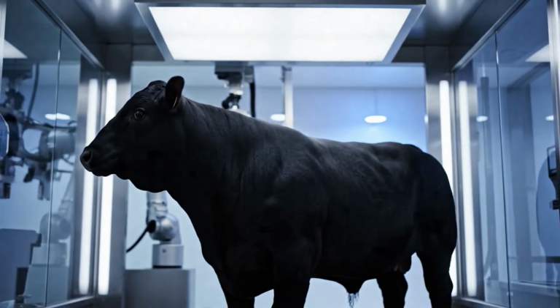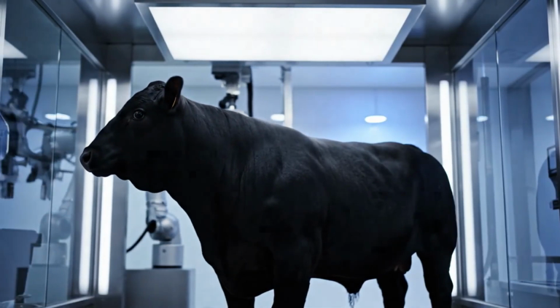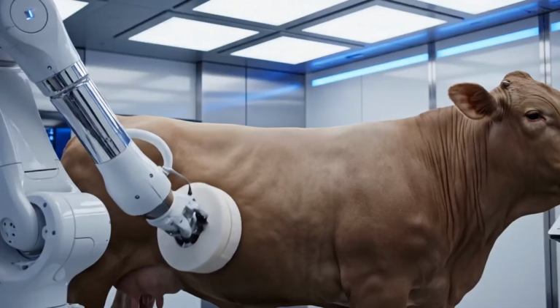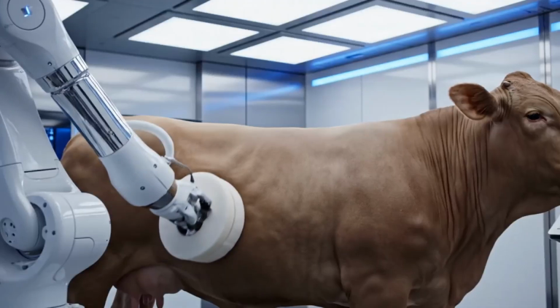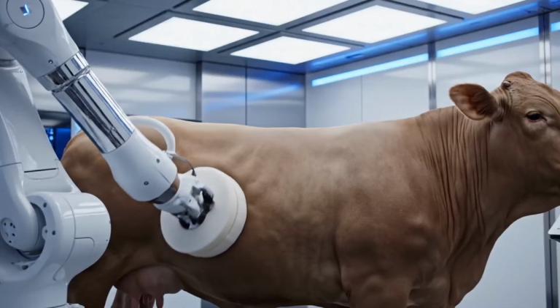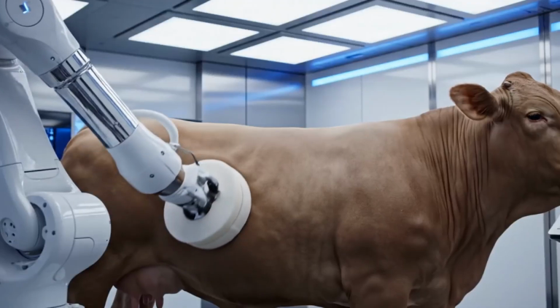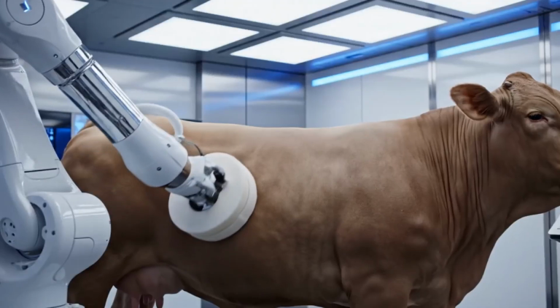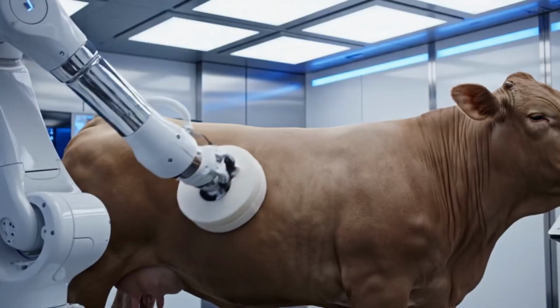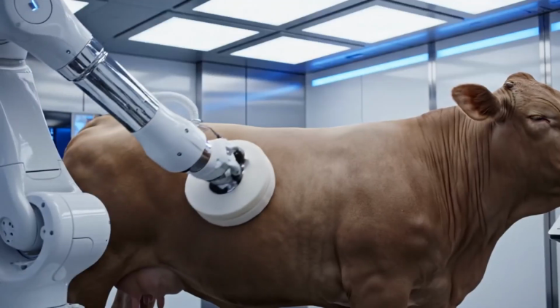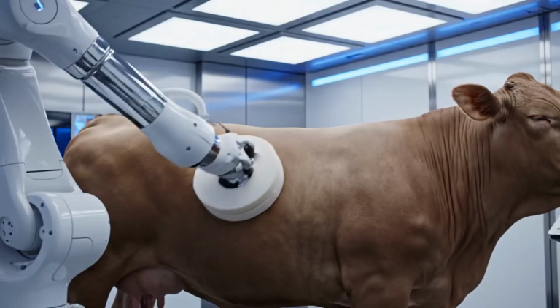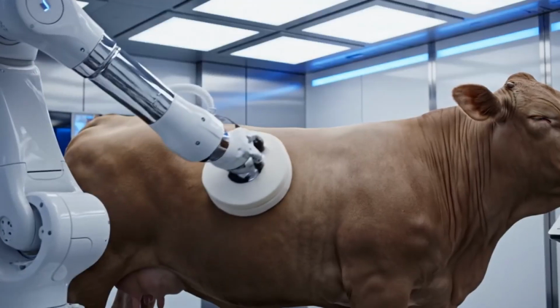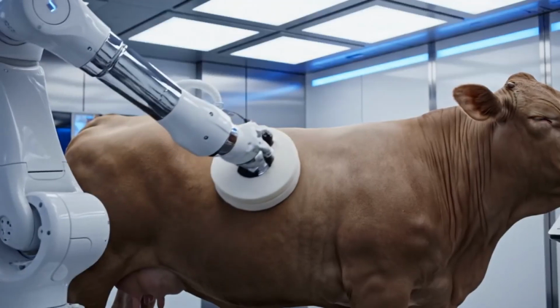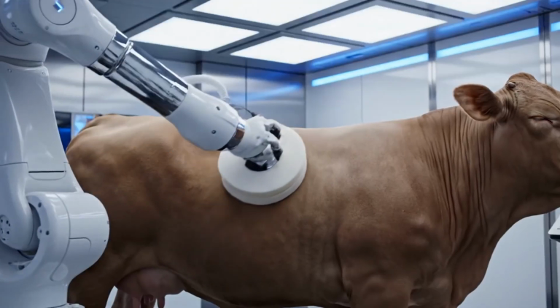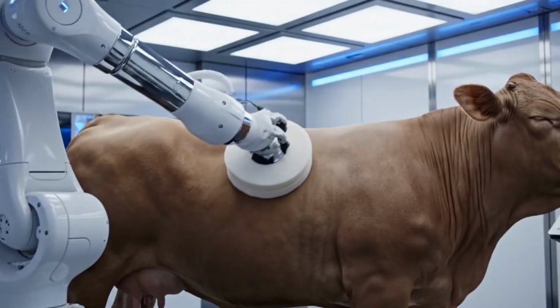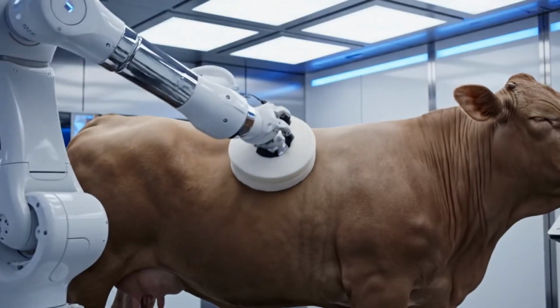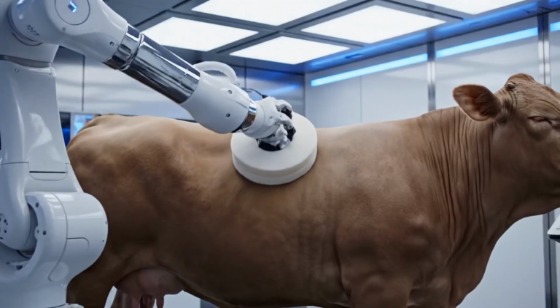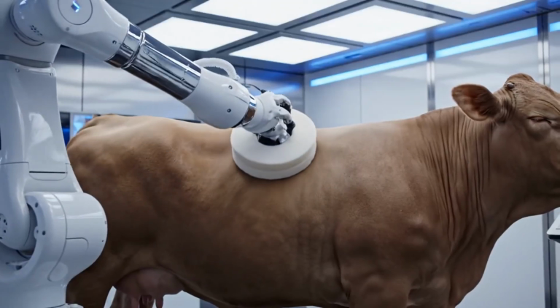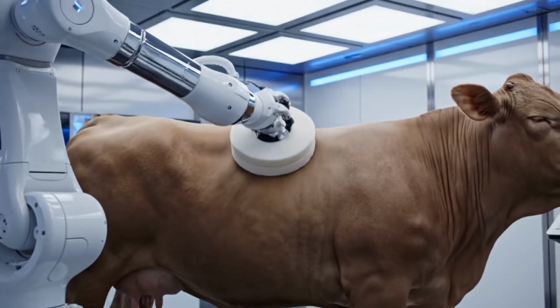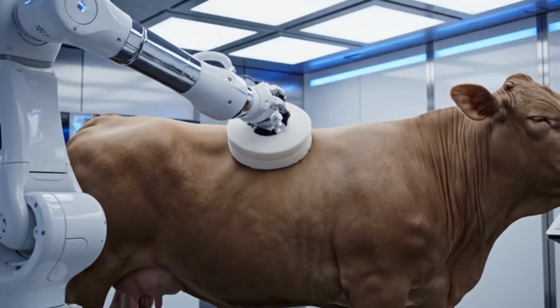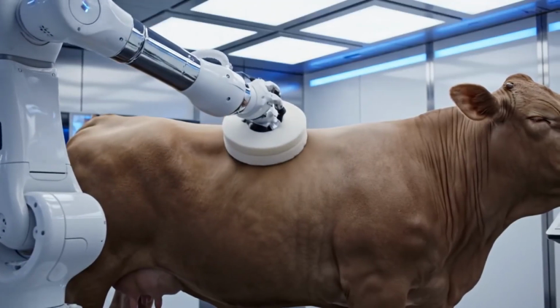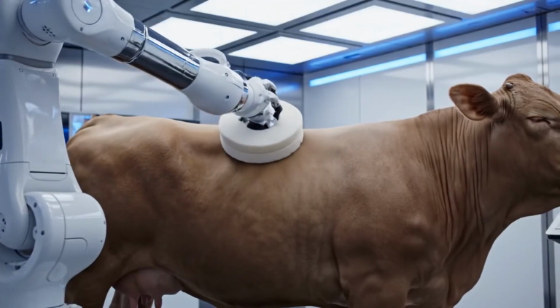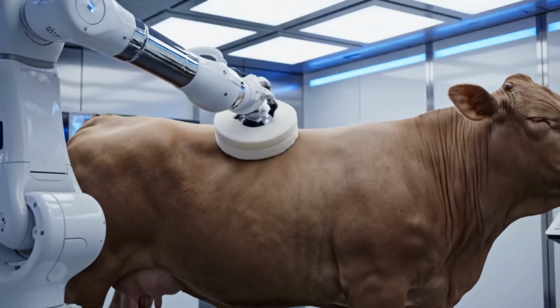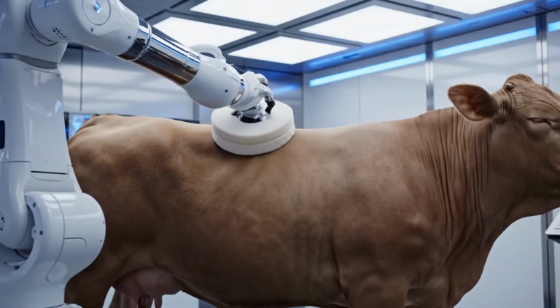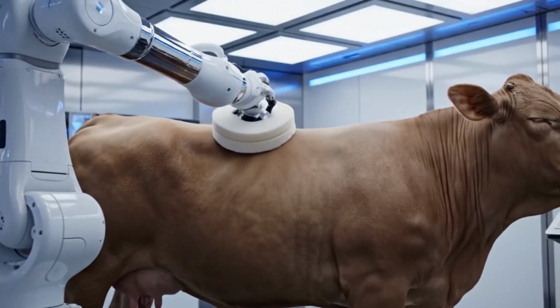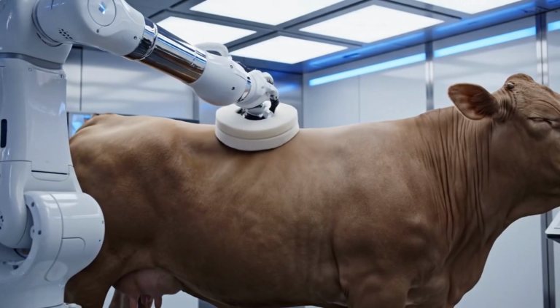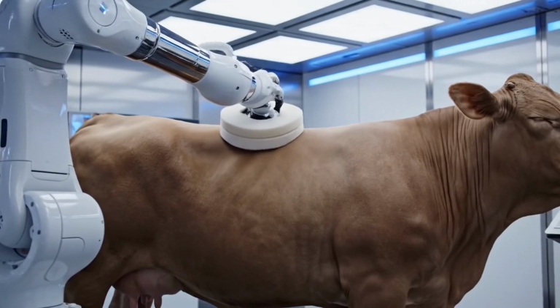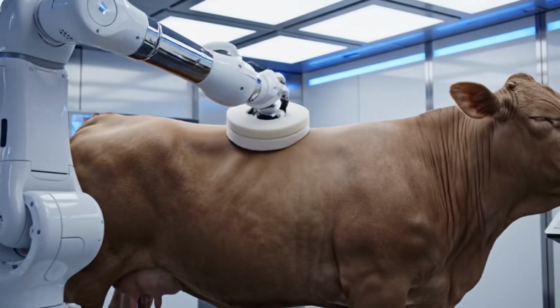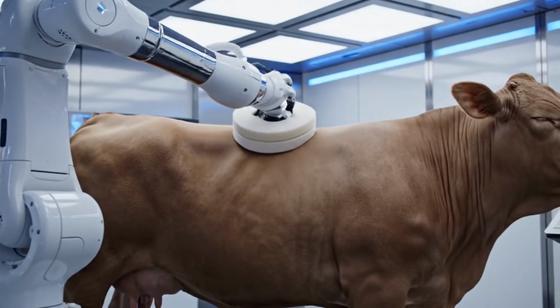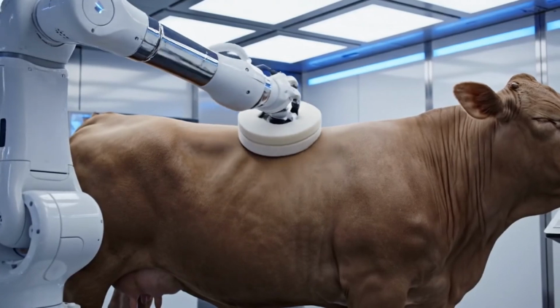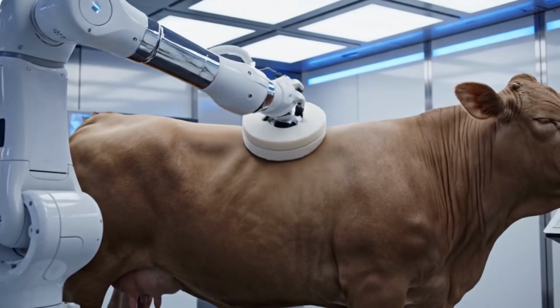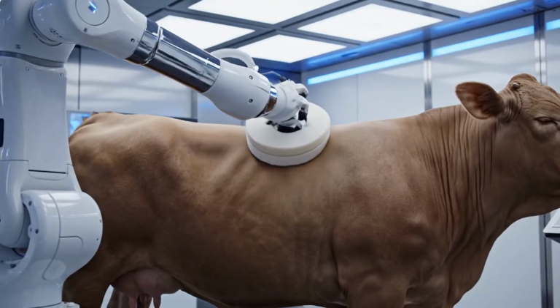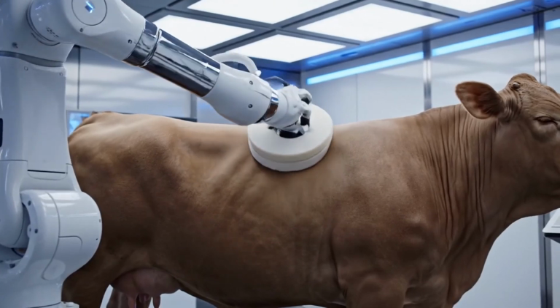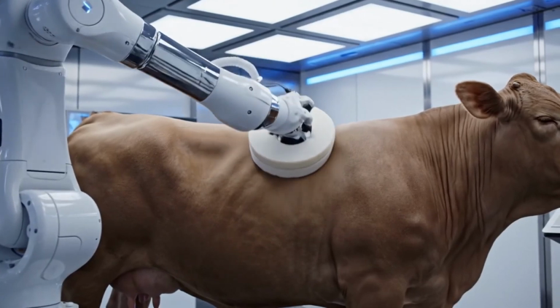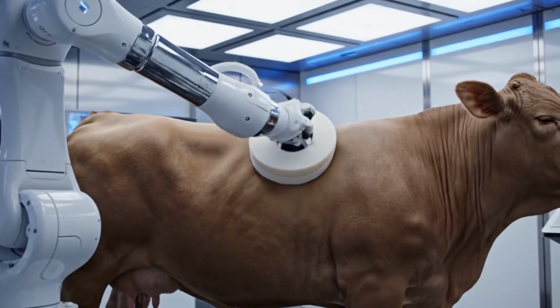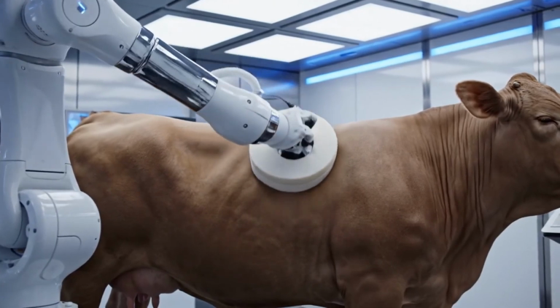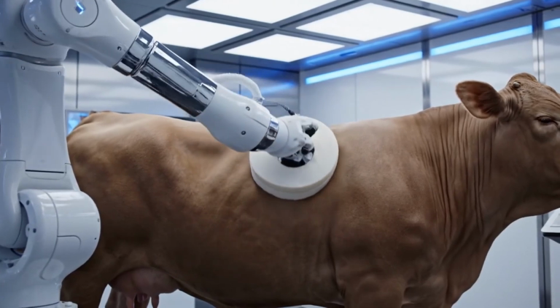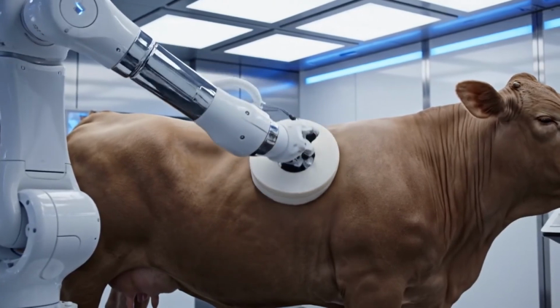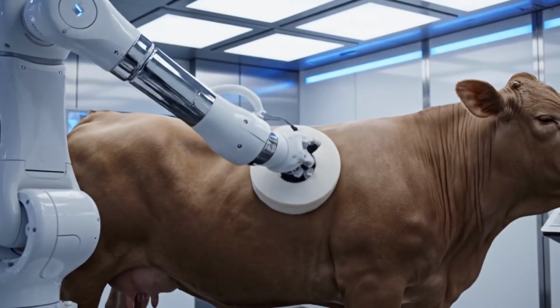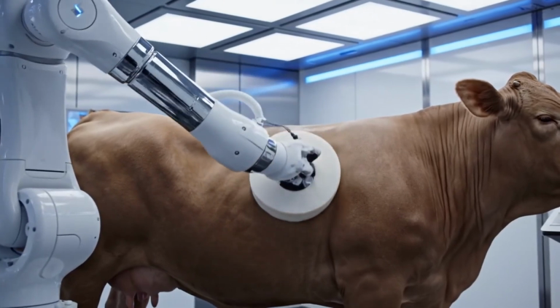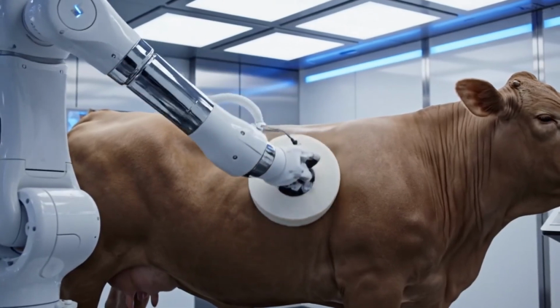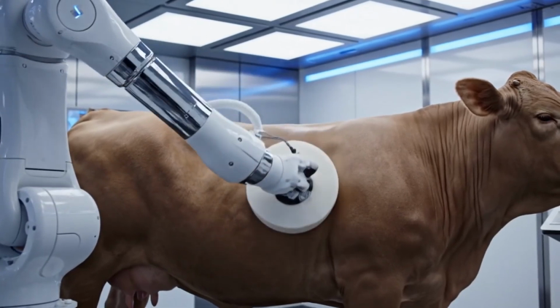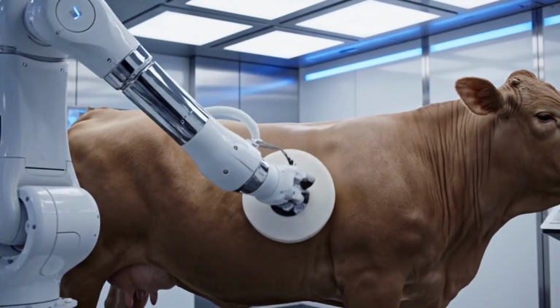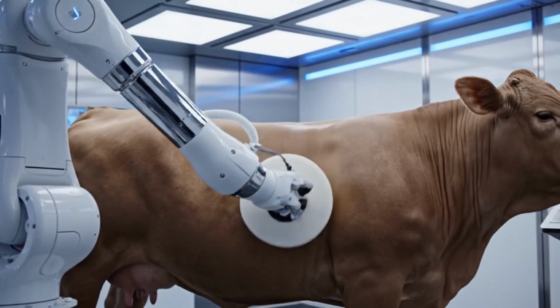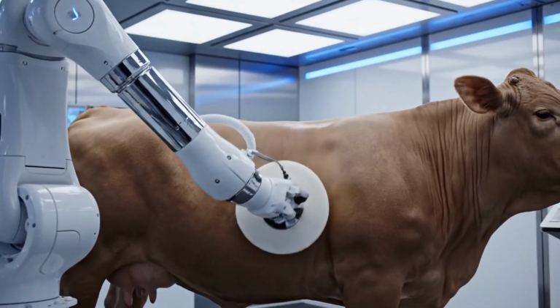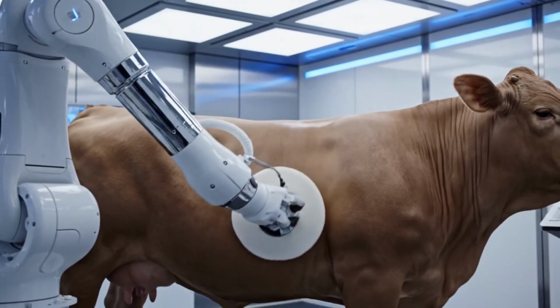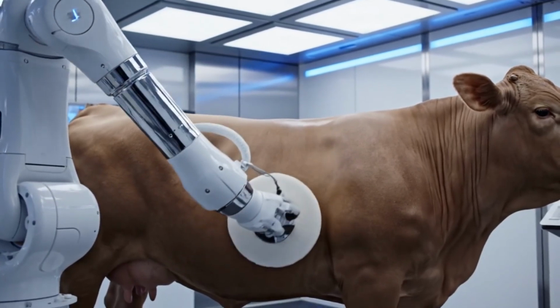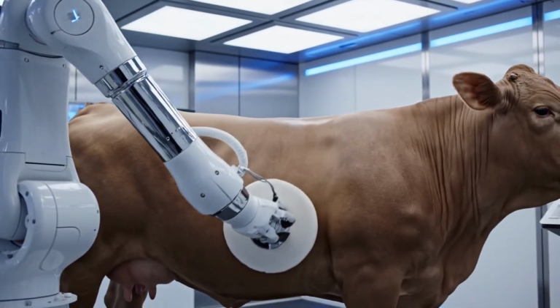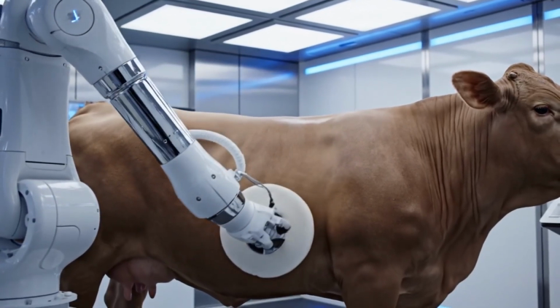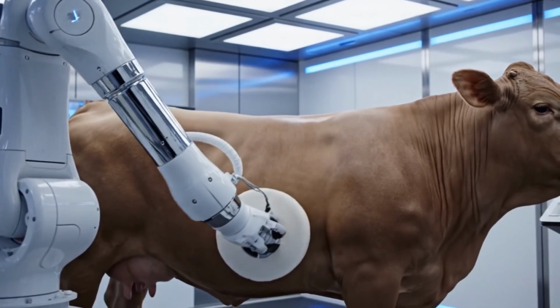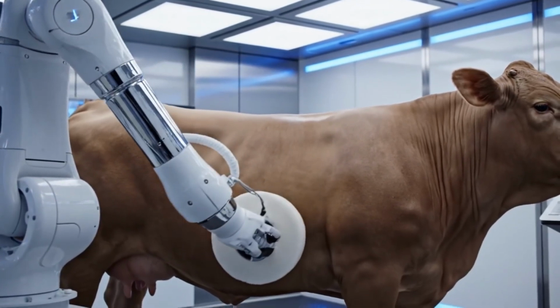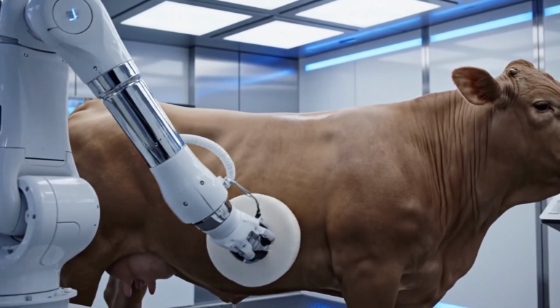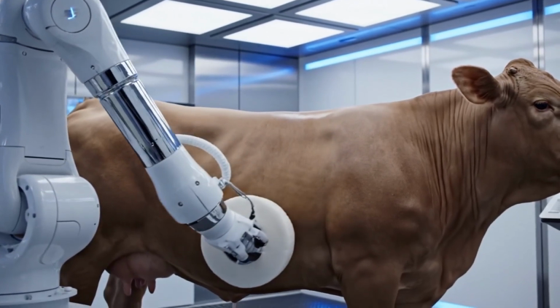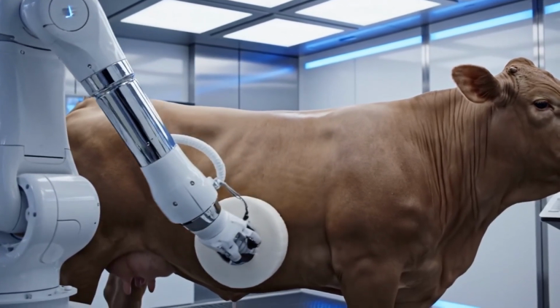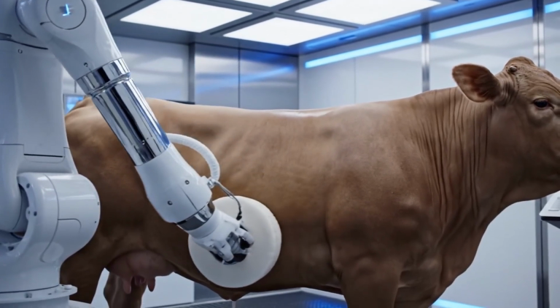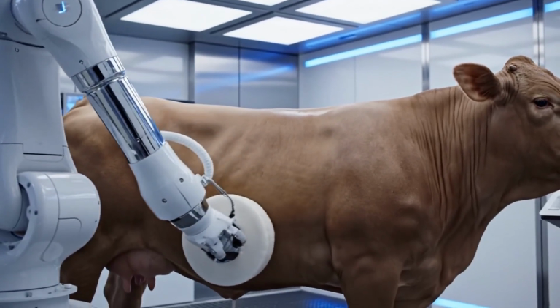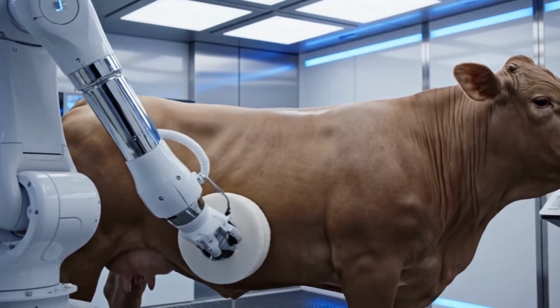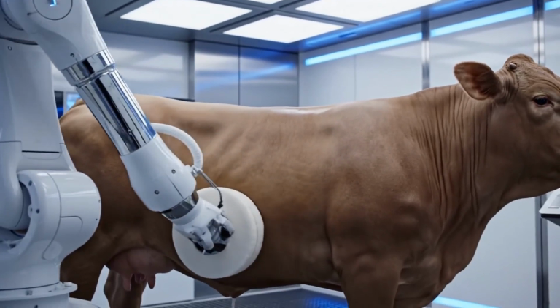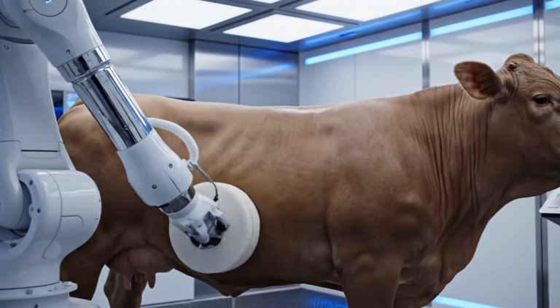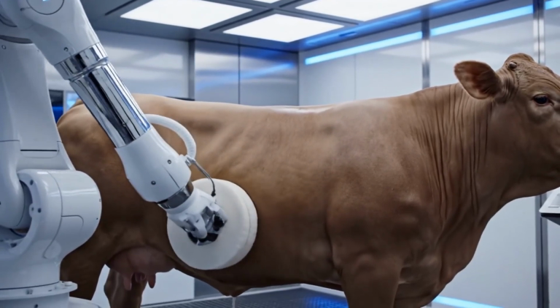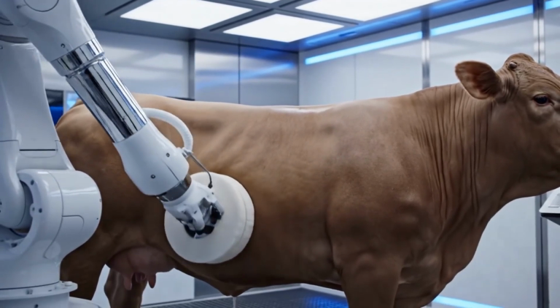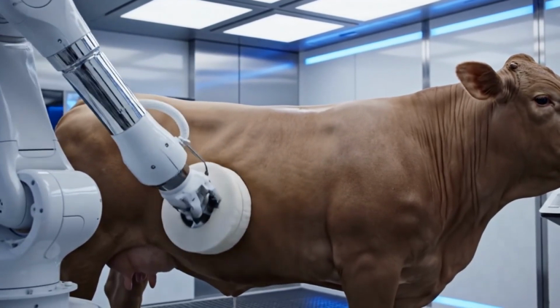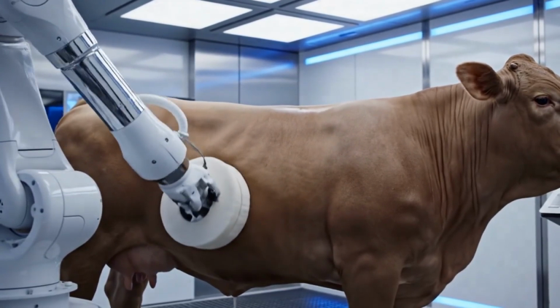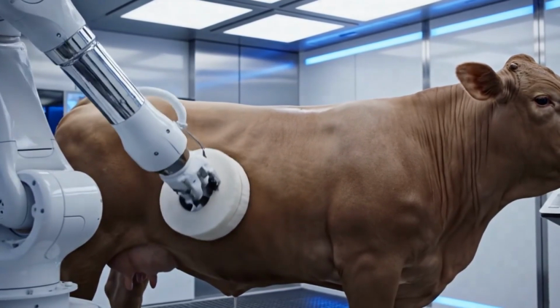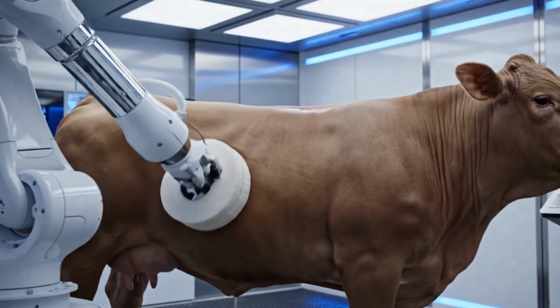At Genfarm, our bioengineered livestock receive the highest level of care, ensuring both purity and placidity.